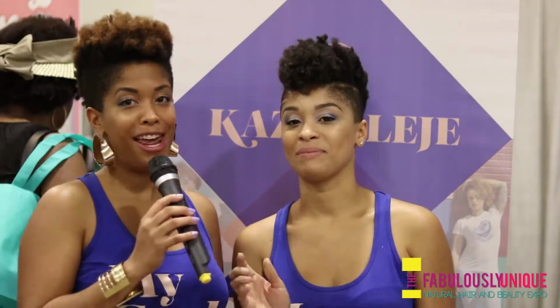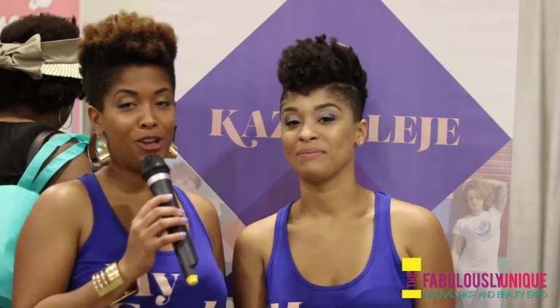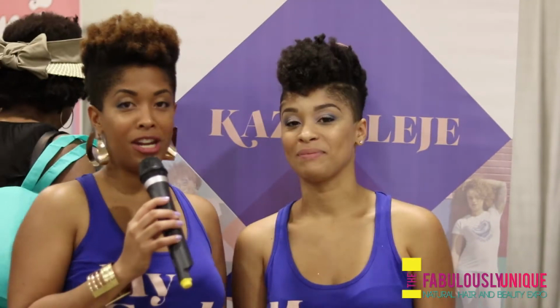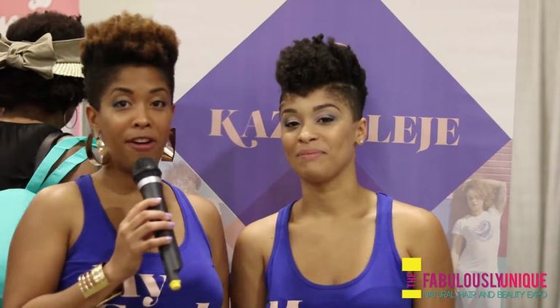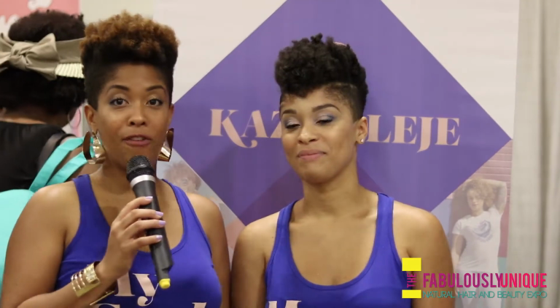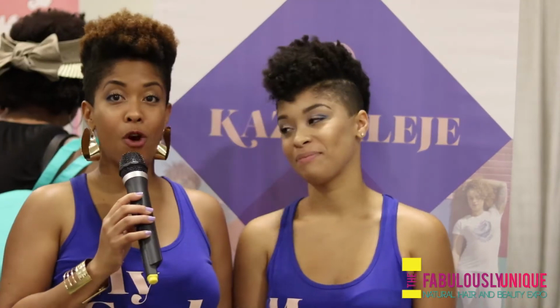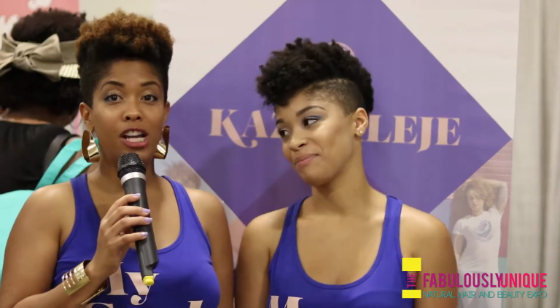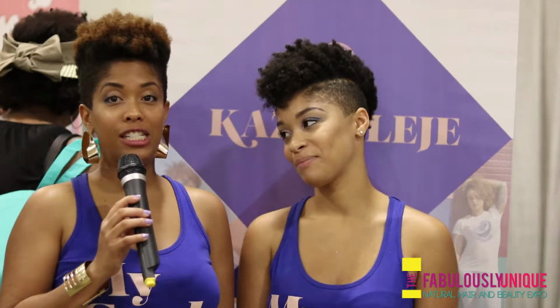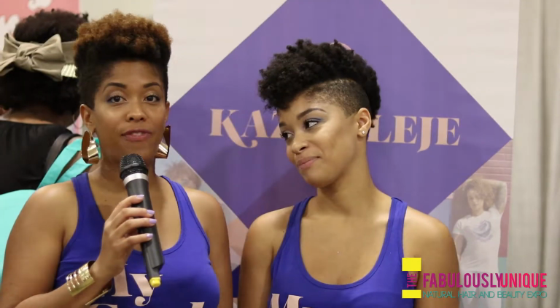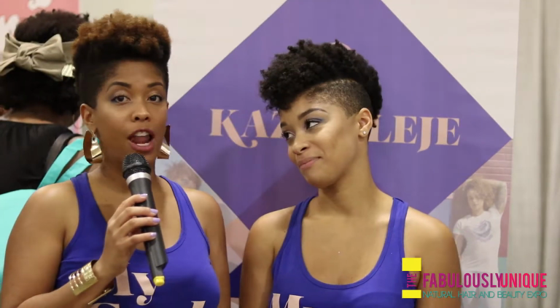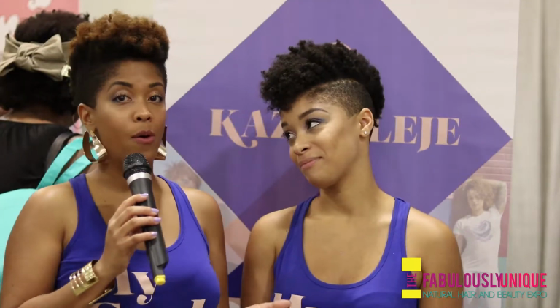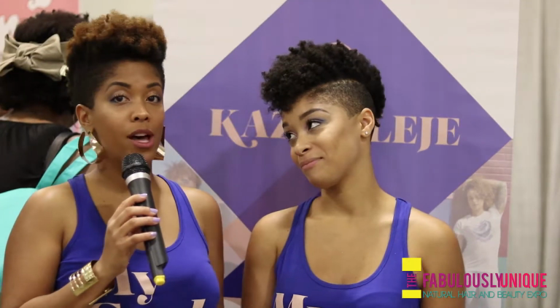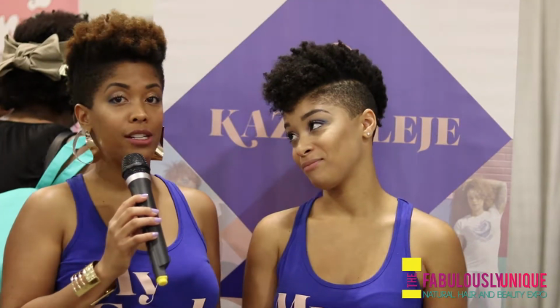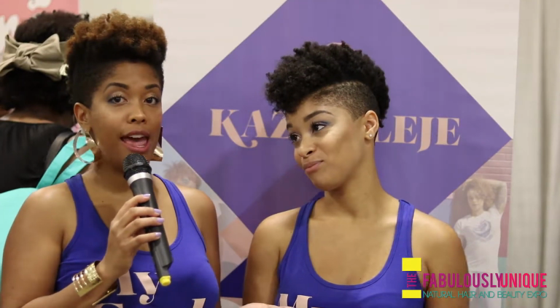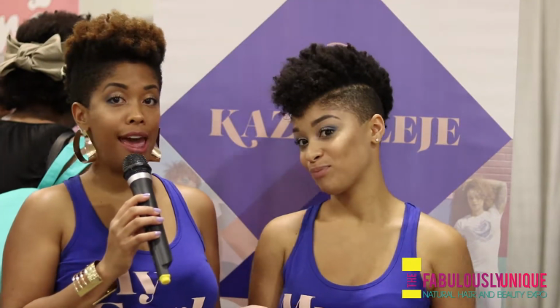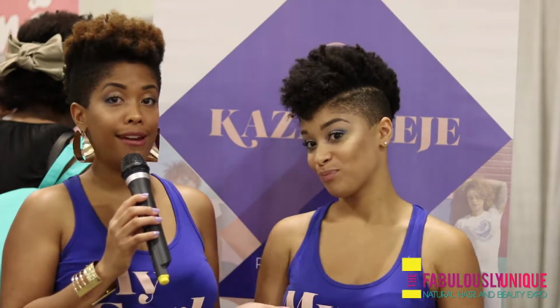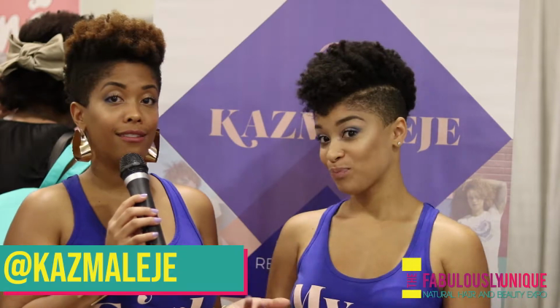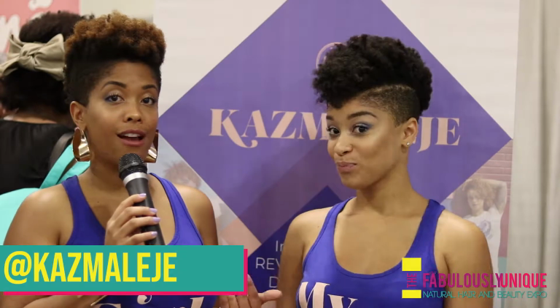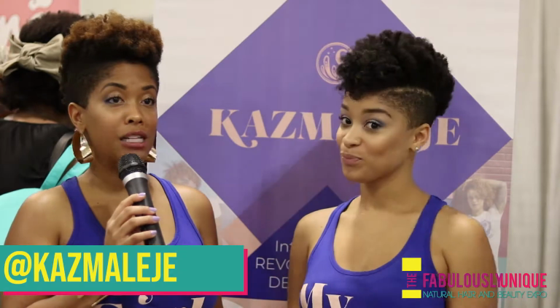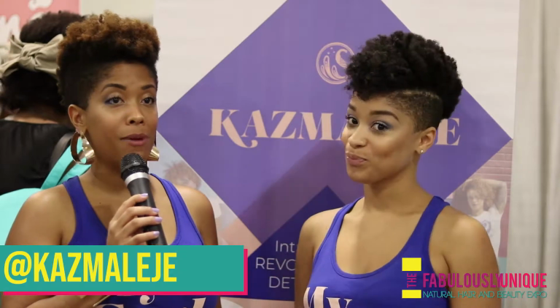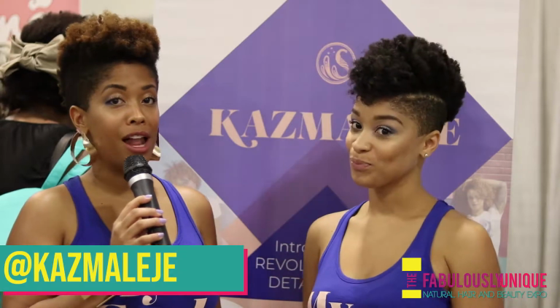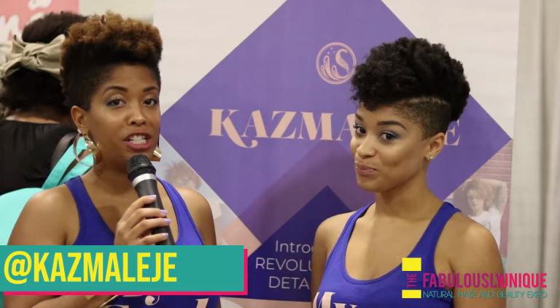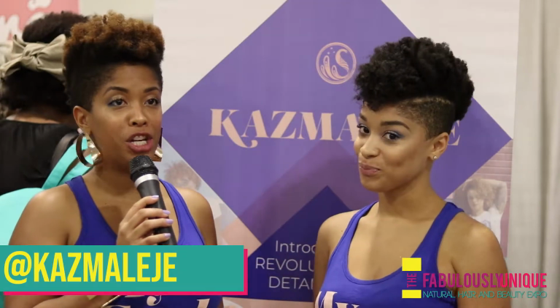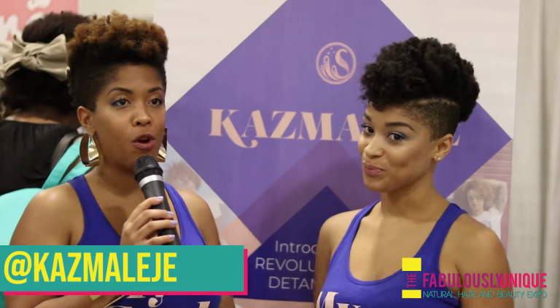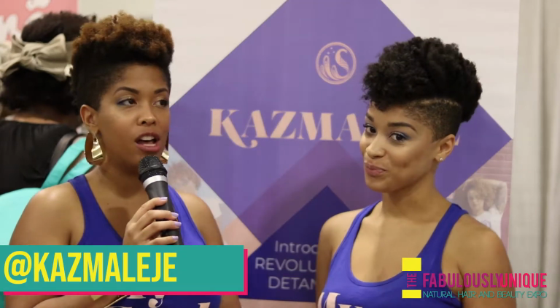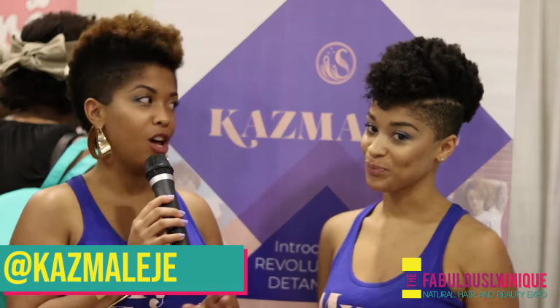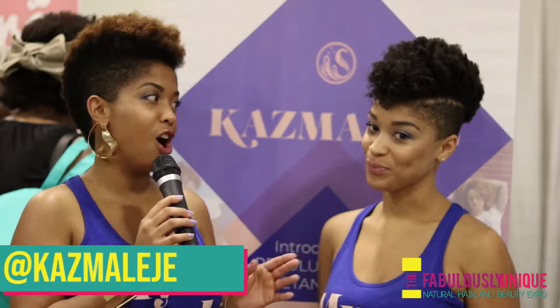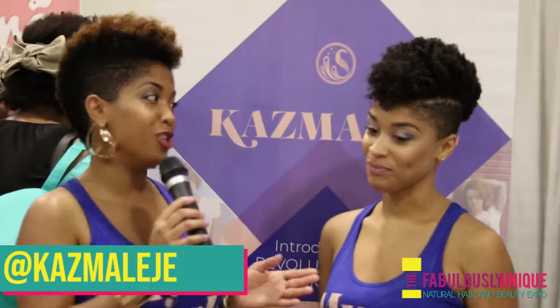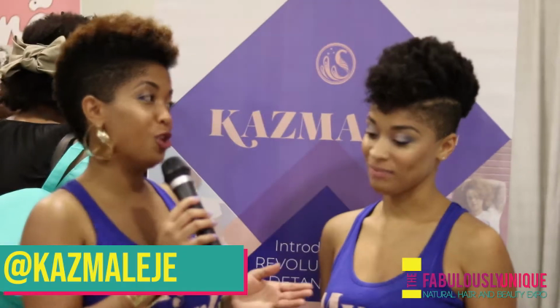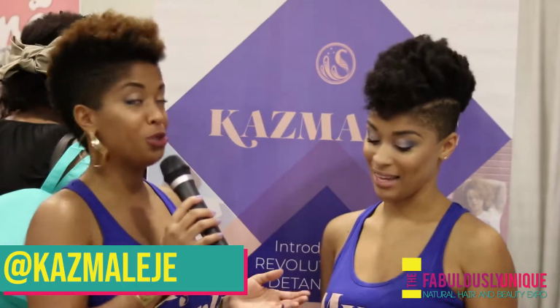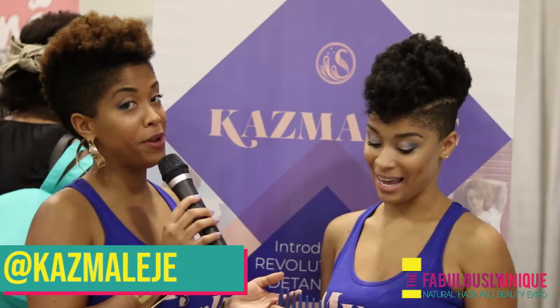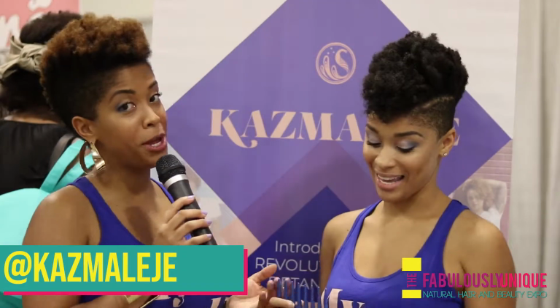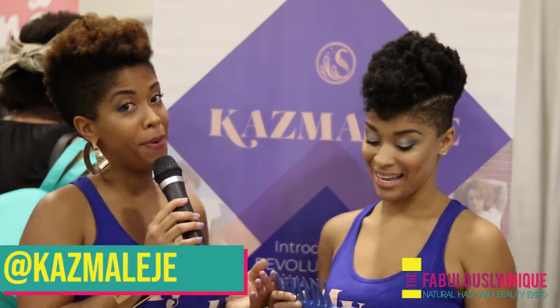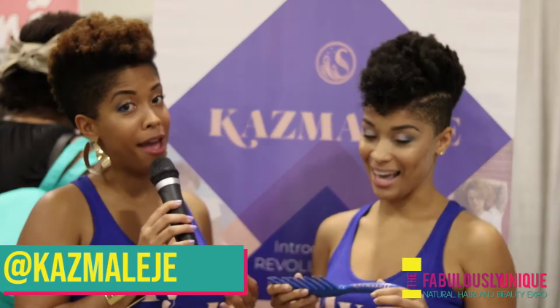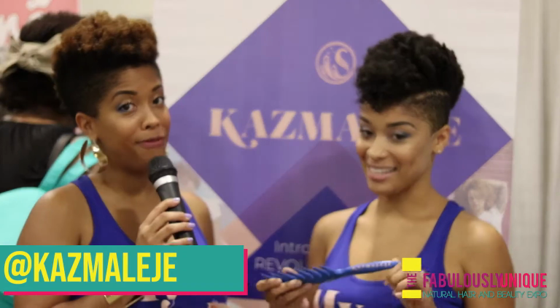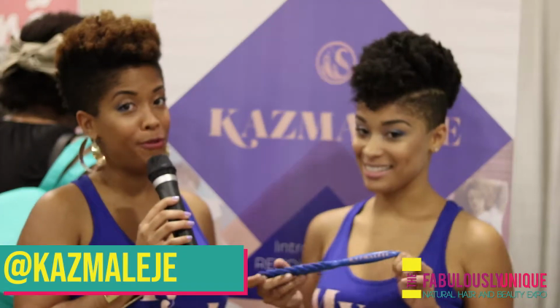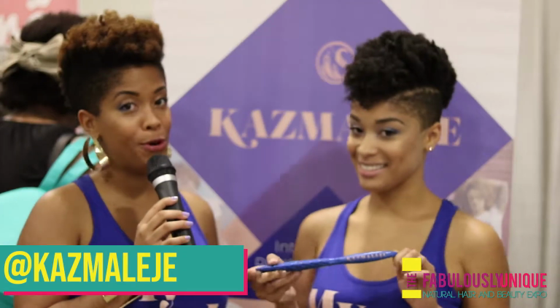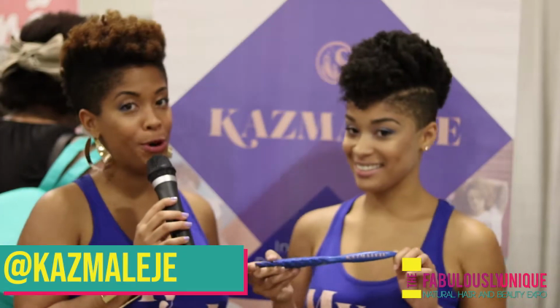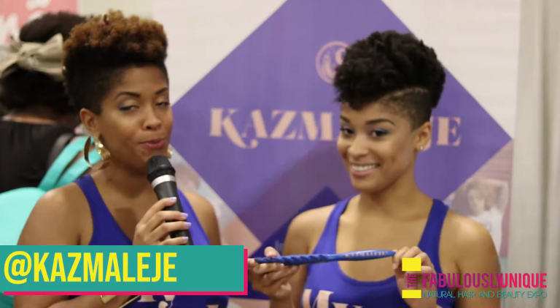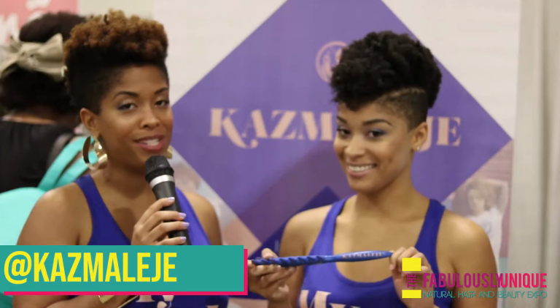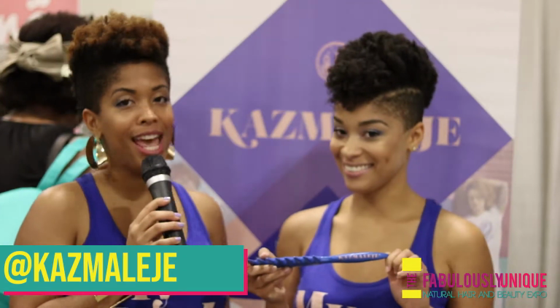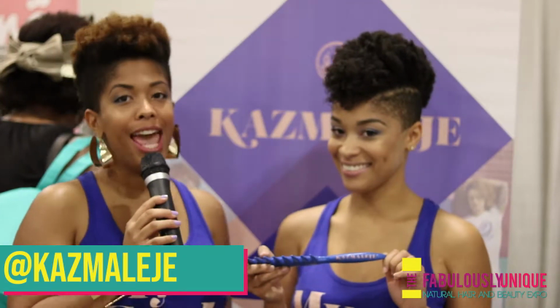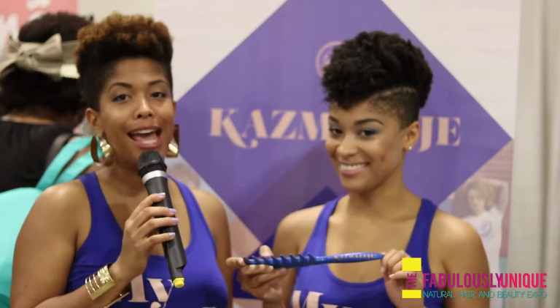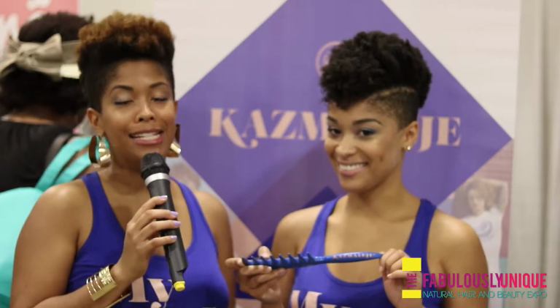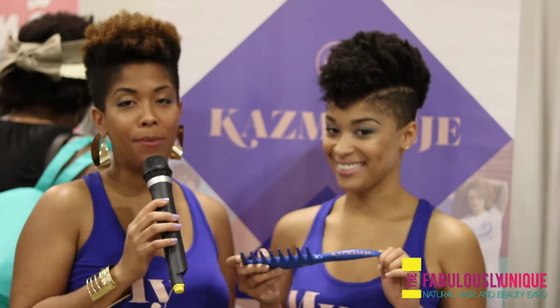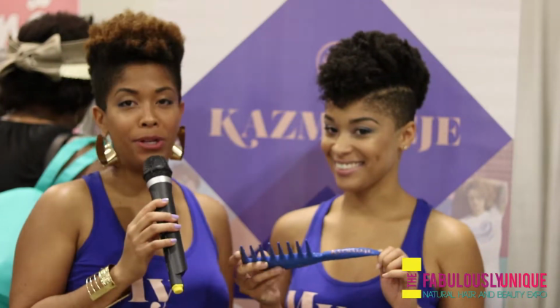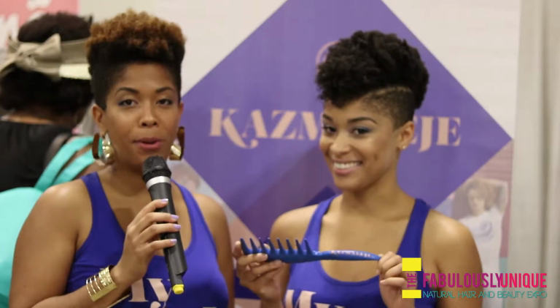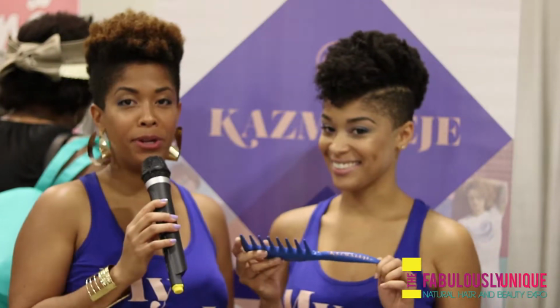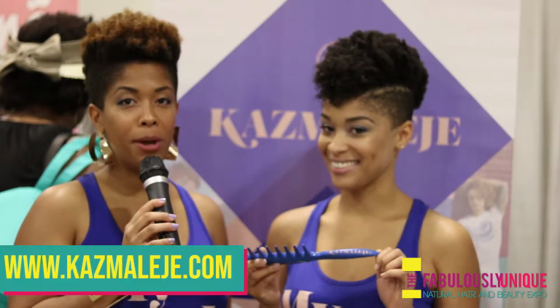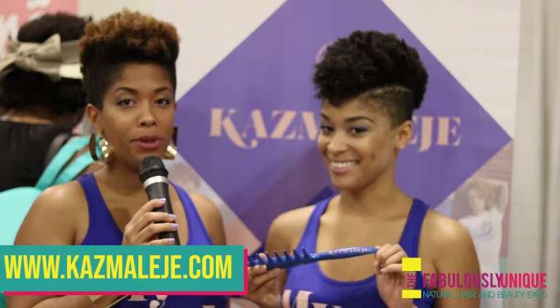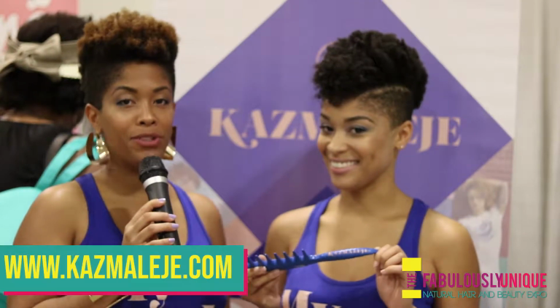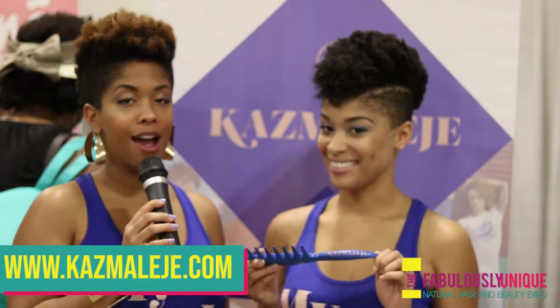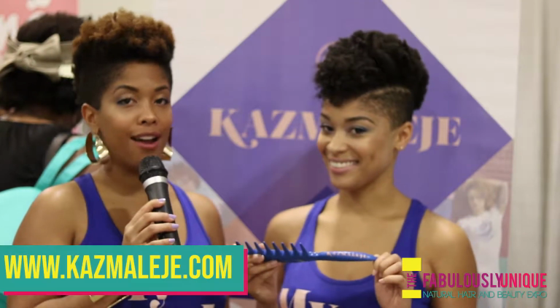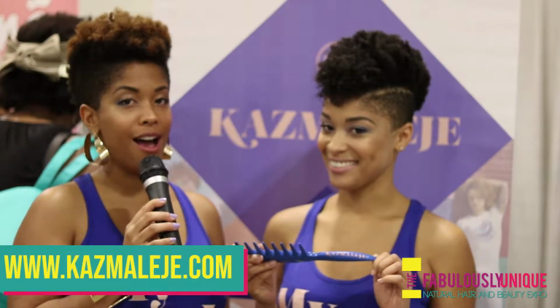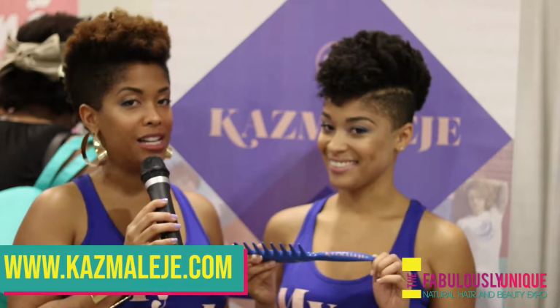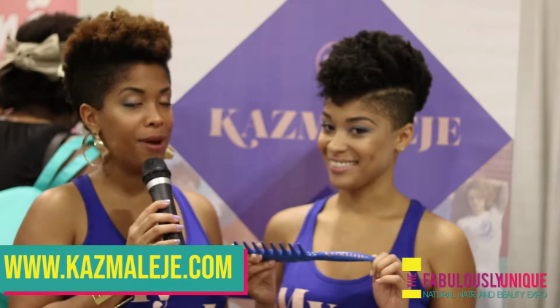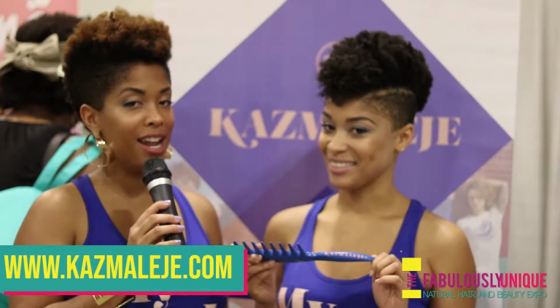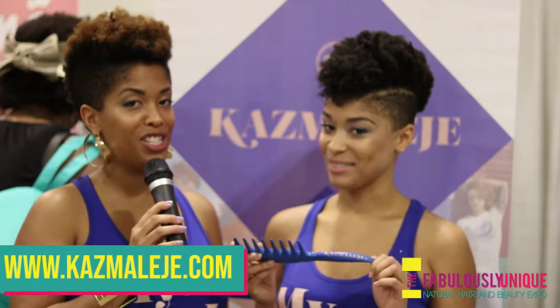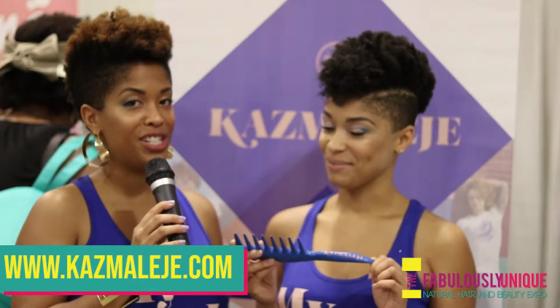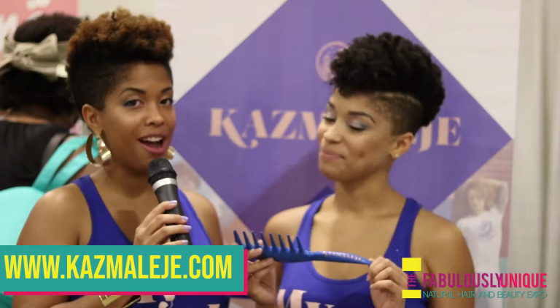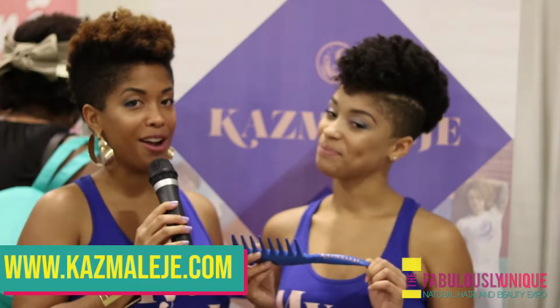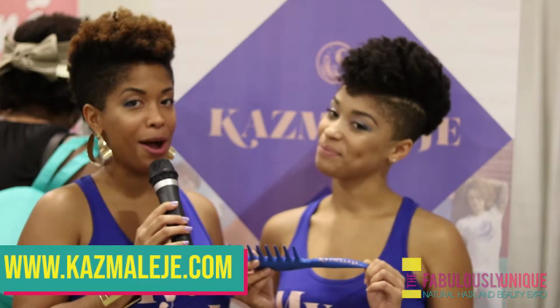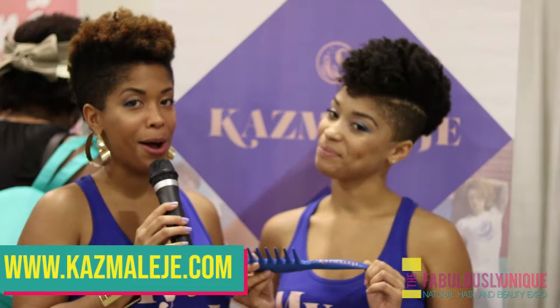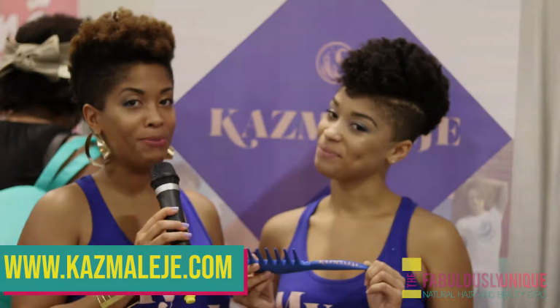And you can, of course, follow us at Cosmology across all social media platforms and www.cosmology.com.